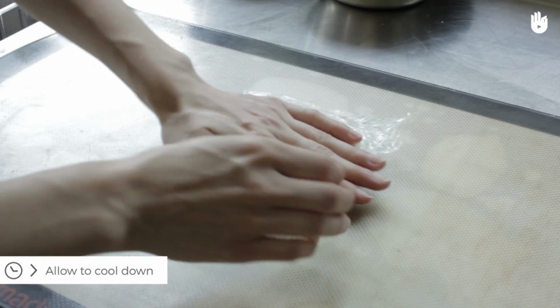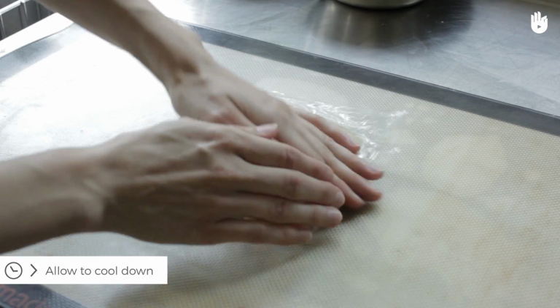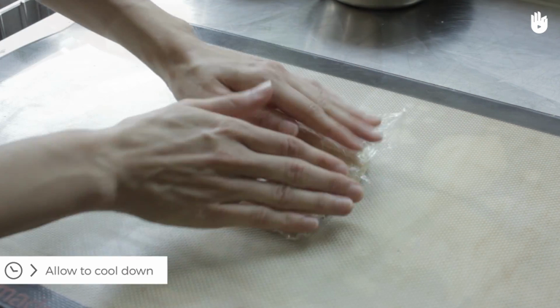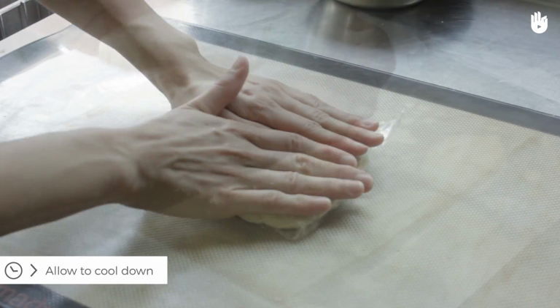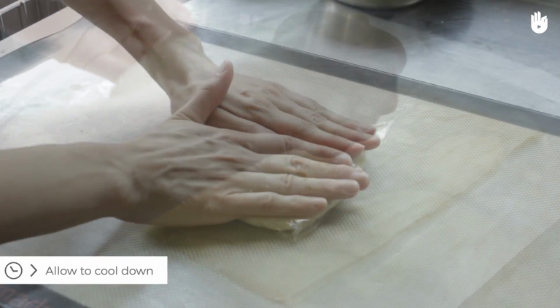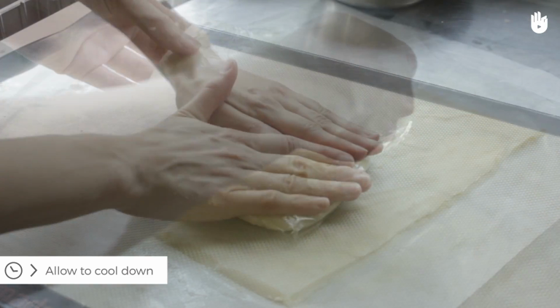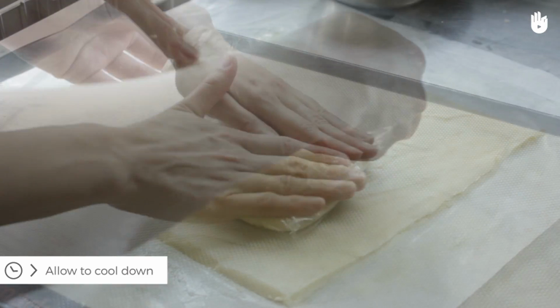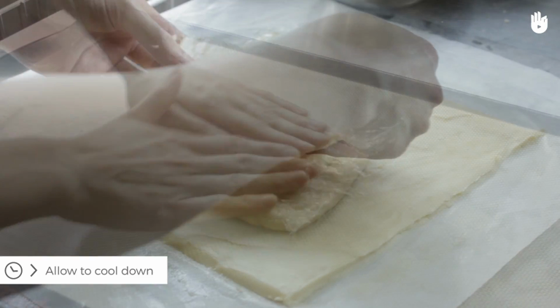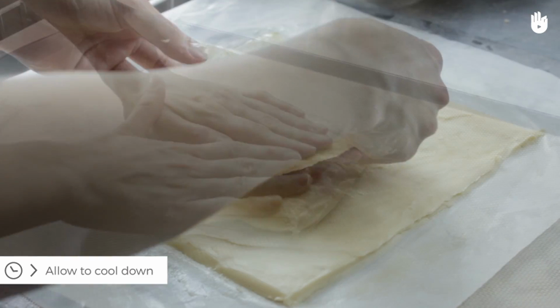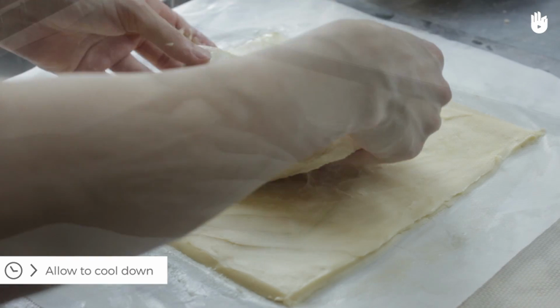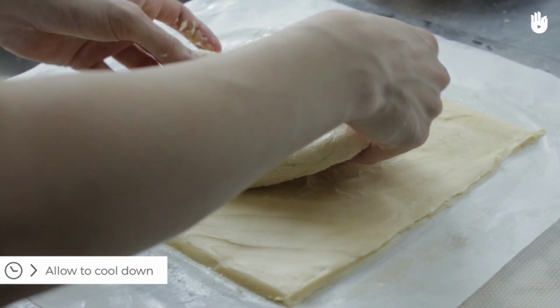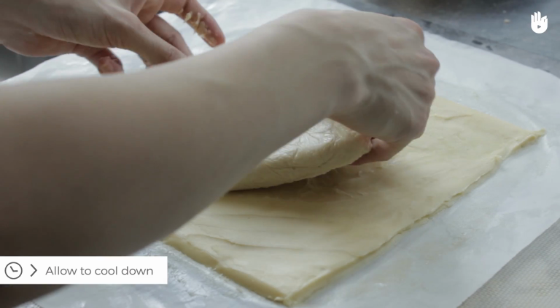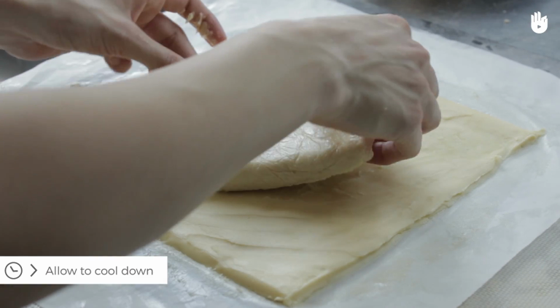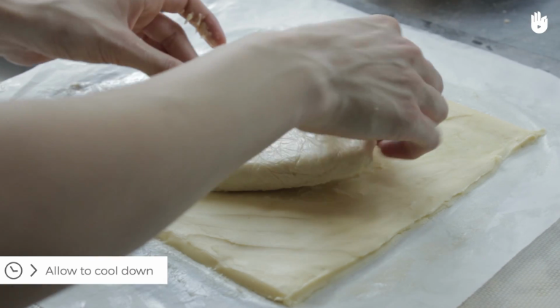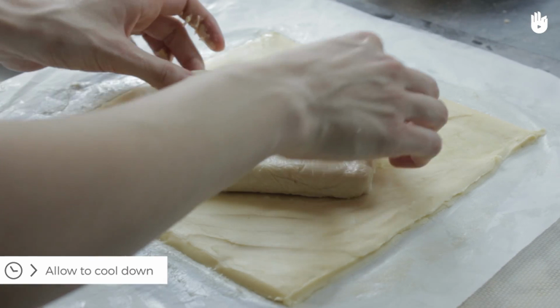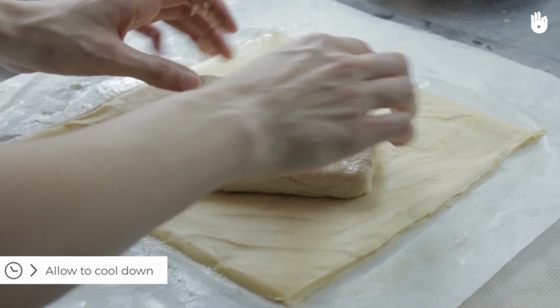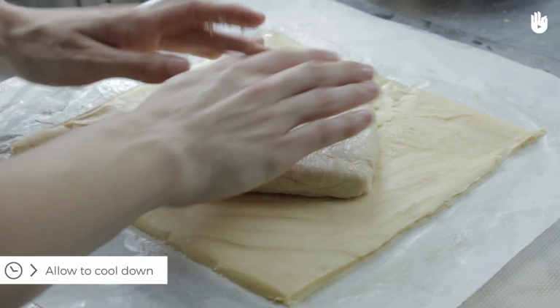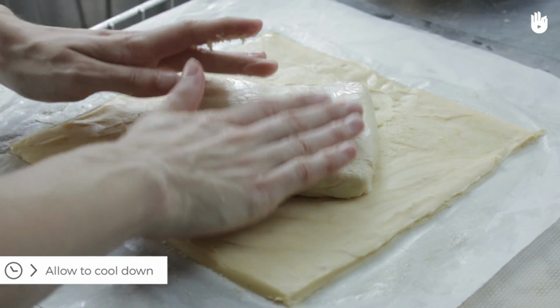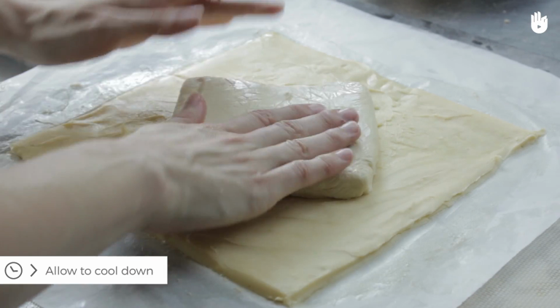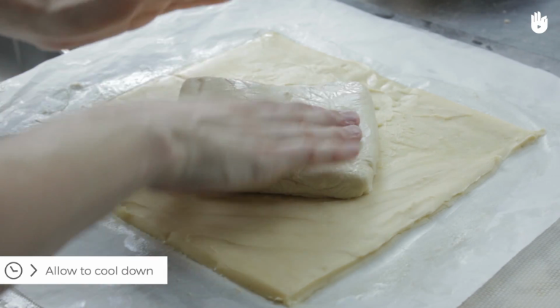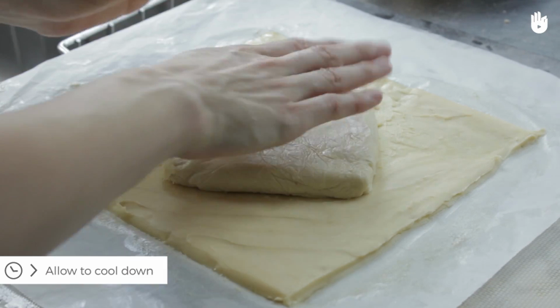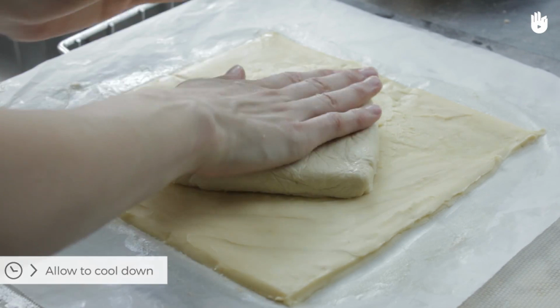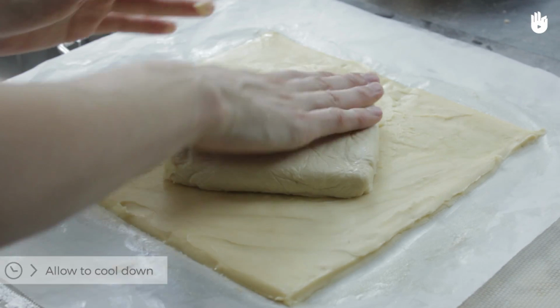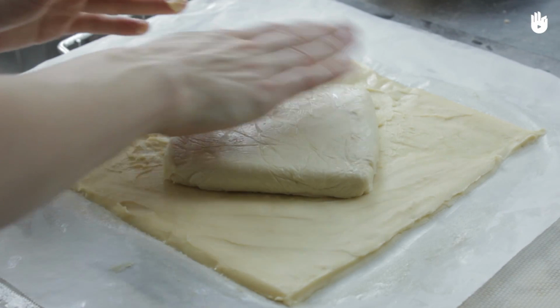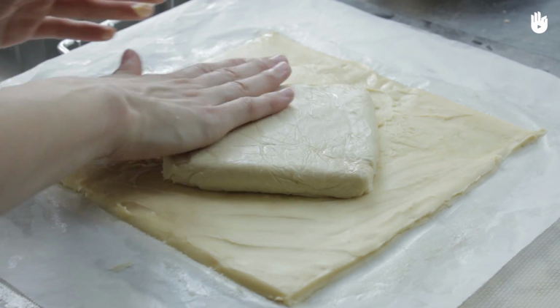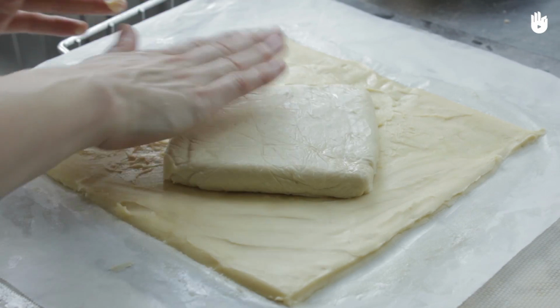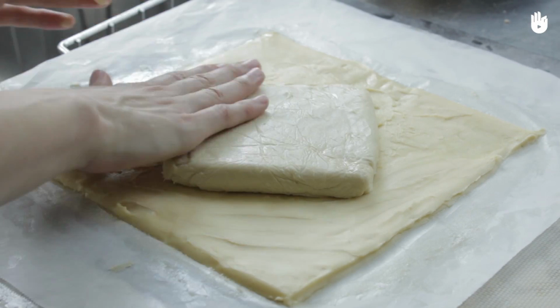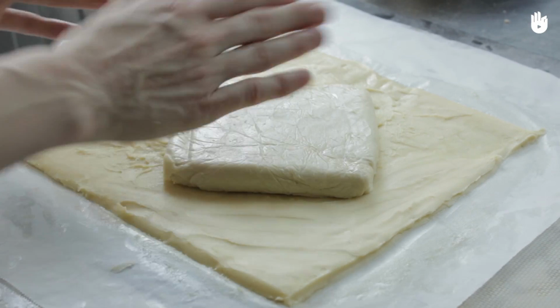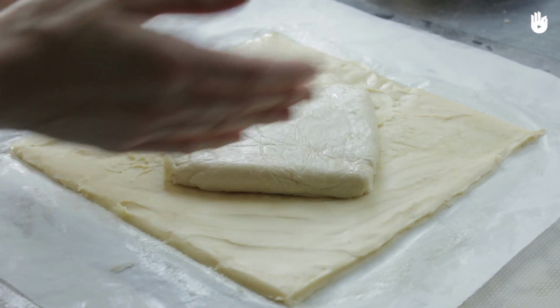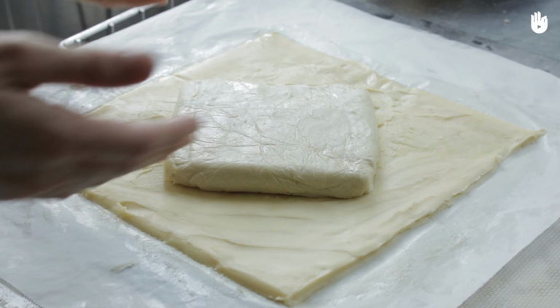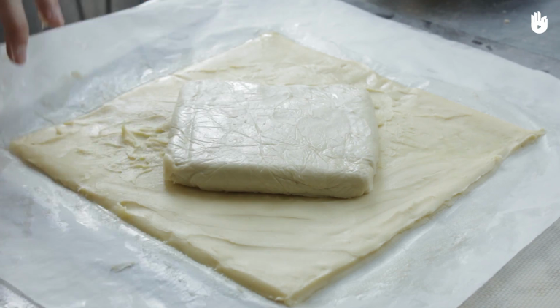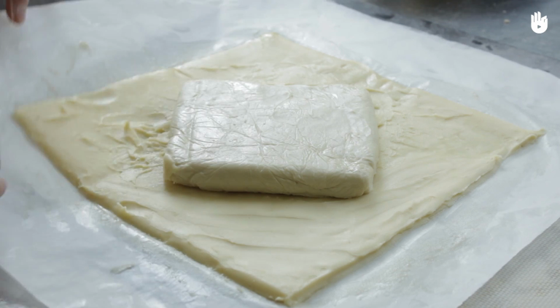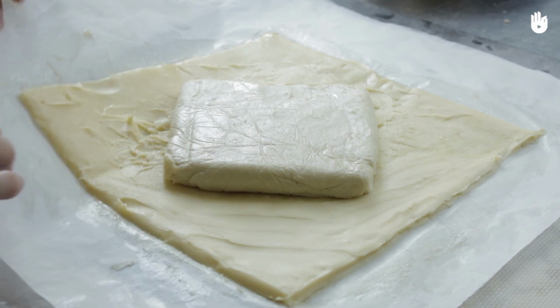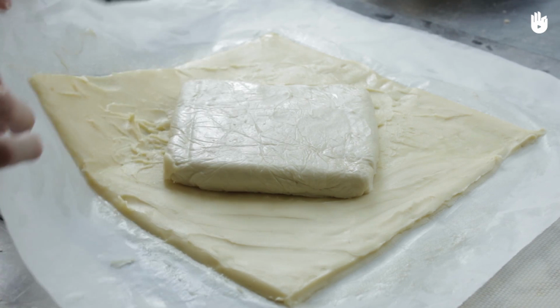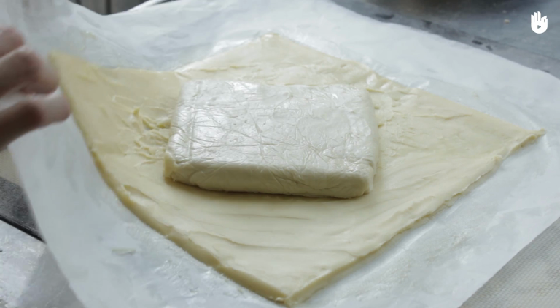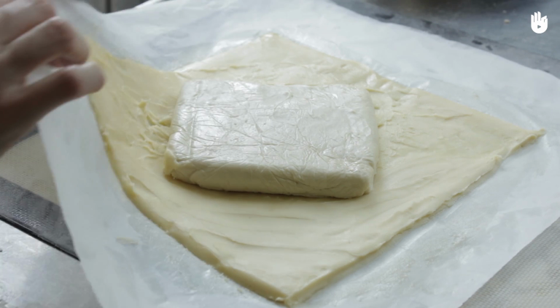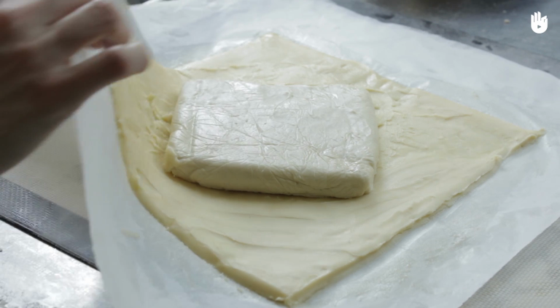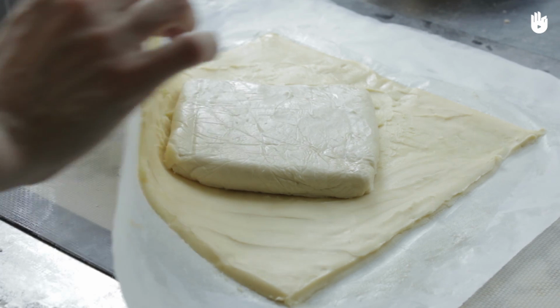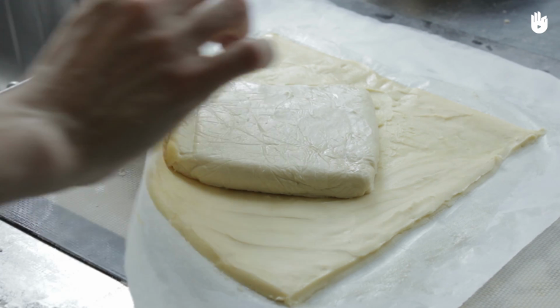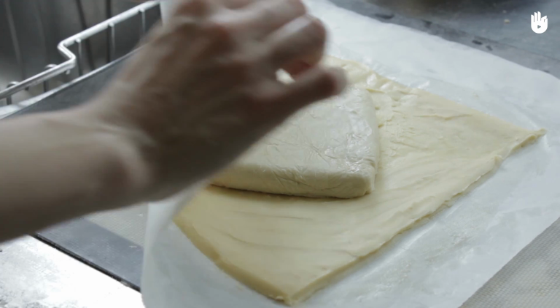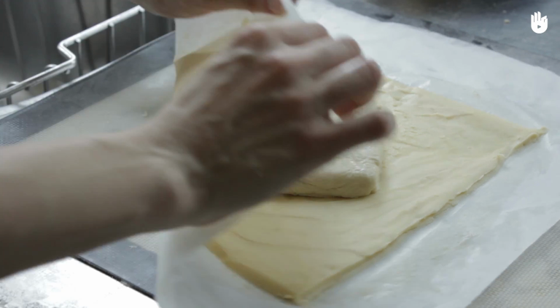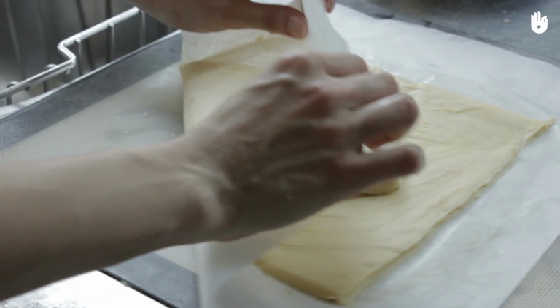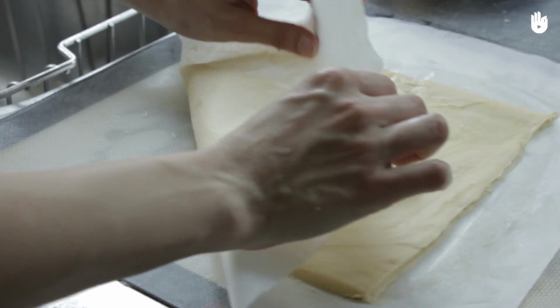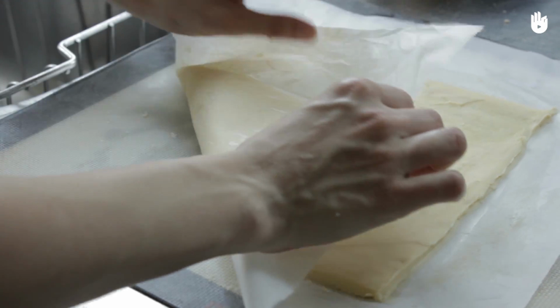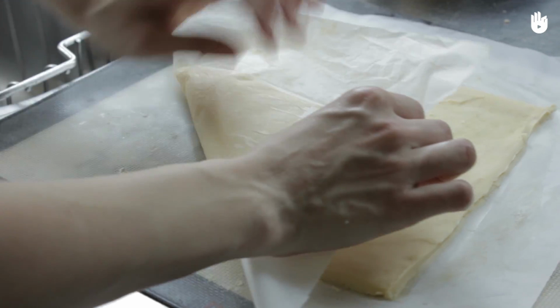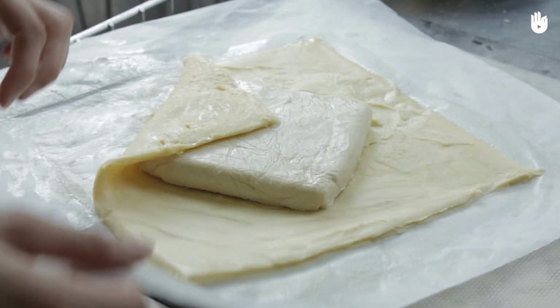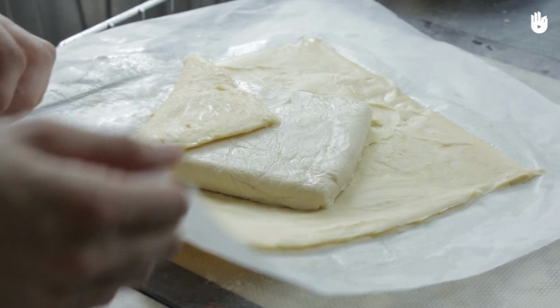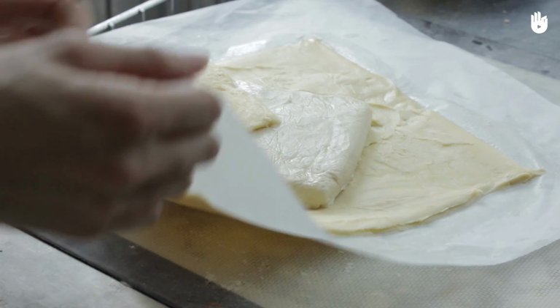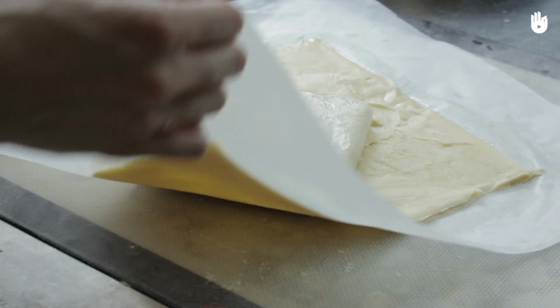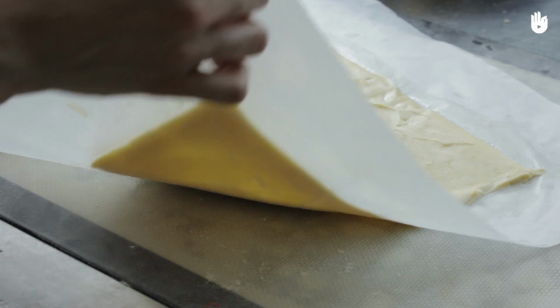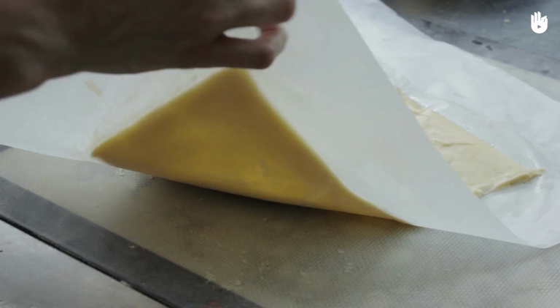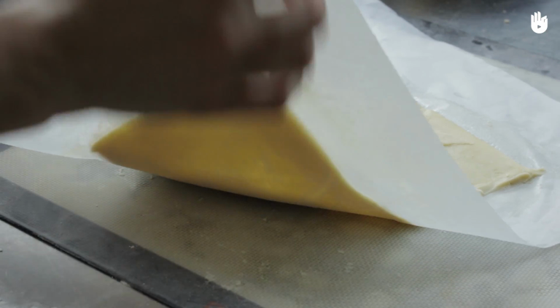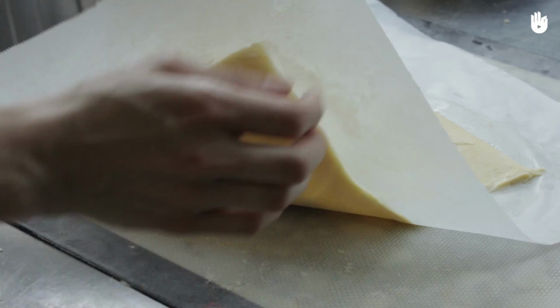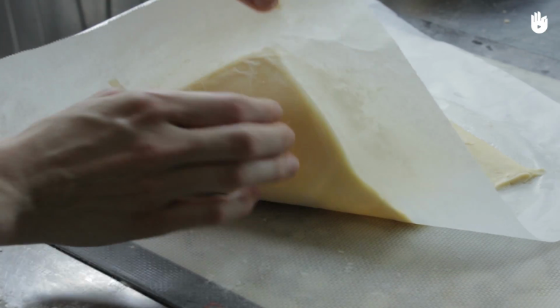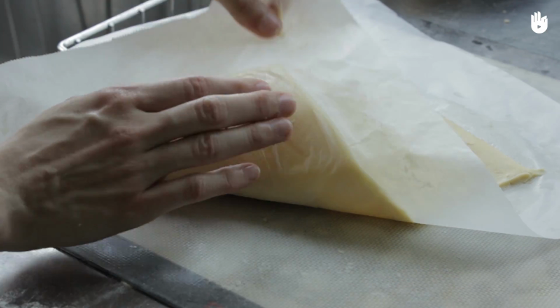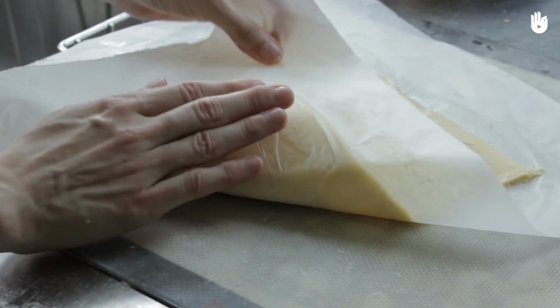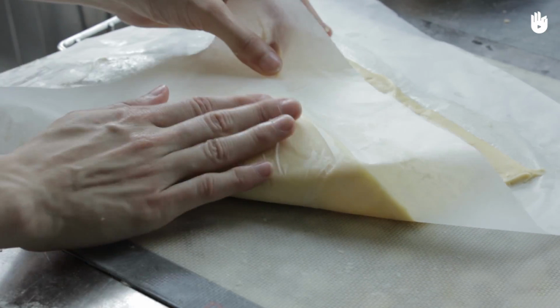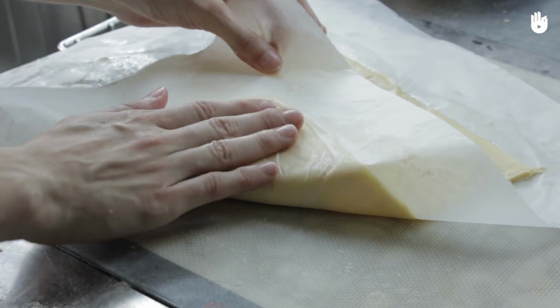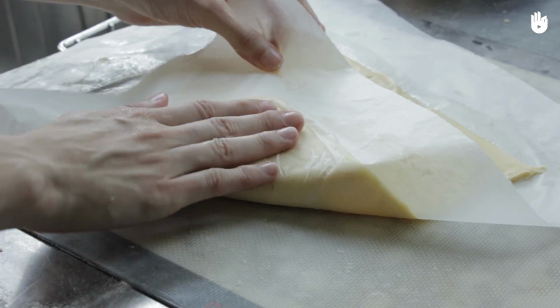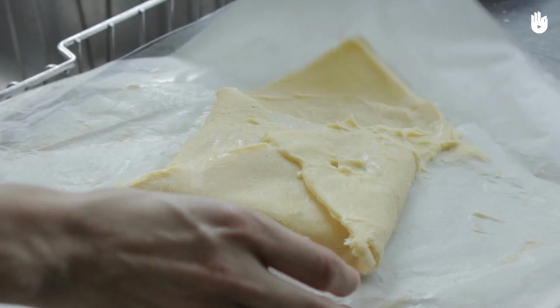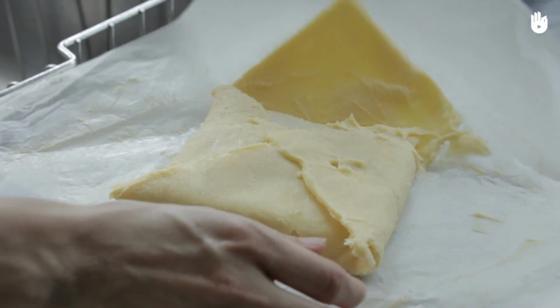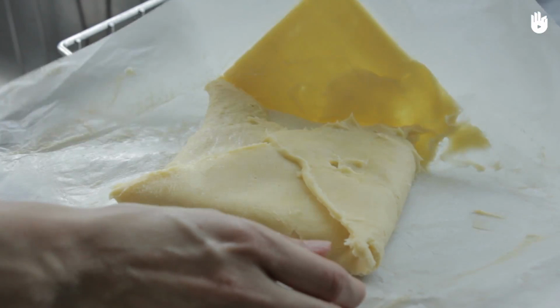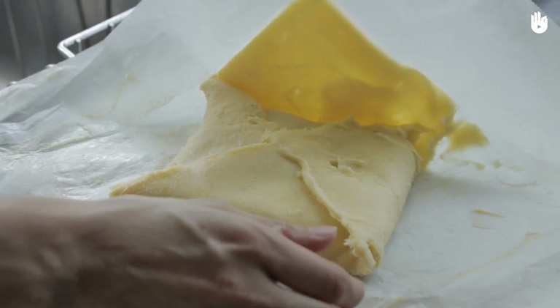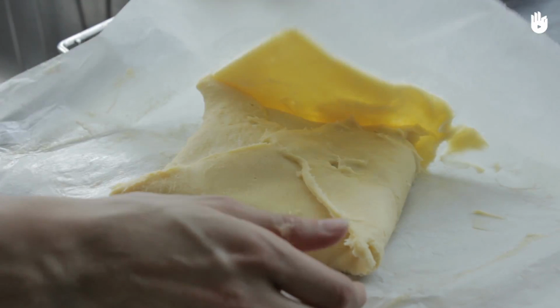Remove the pastry from the parchment paper. Wrap the smaller square of pastry in the large one by folding the large square around the small one.